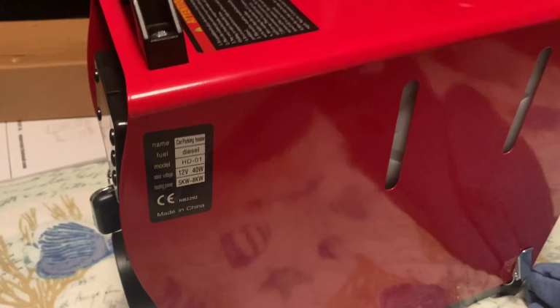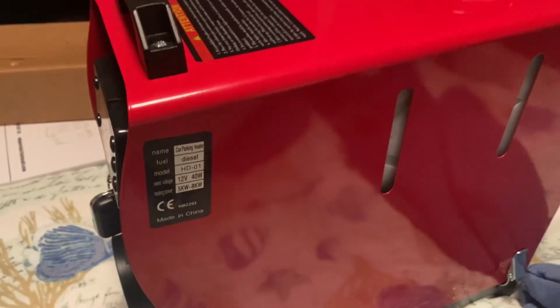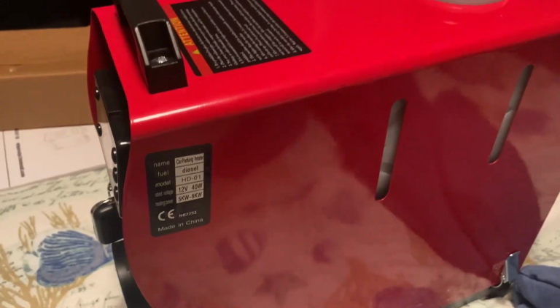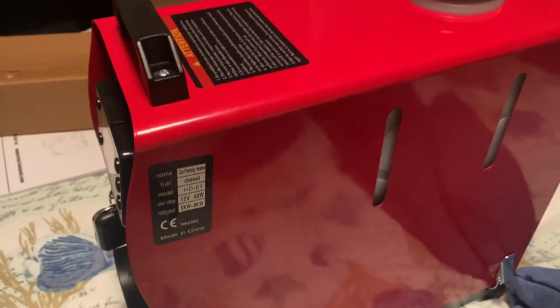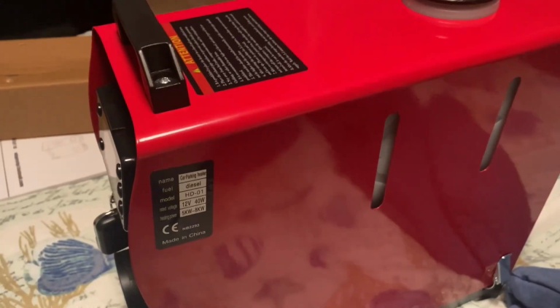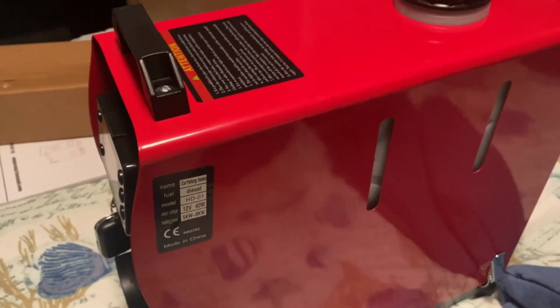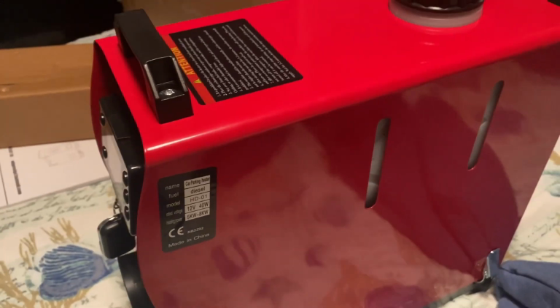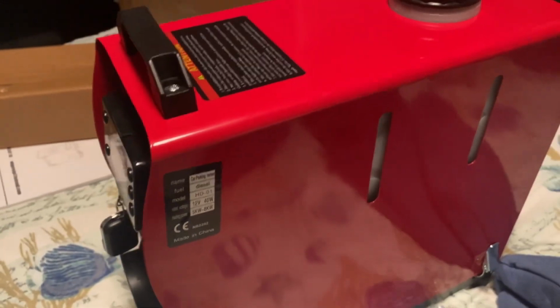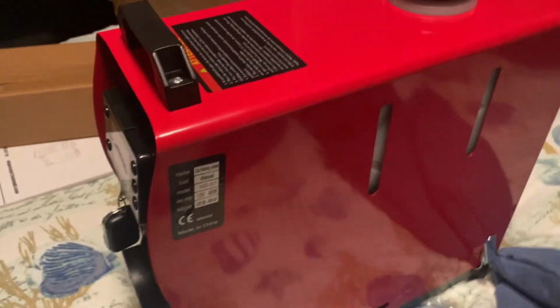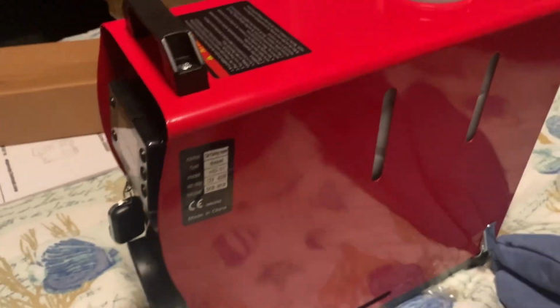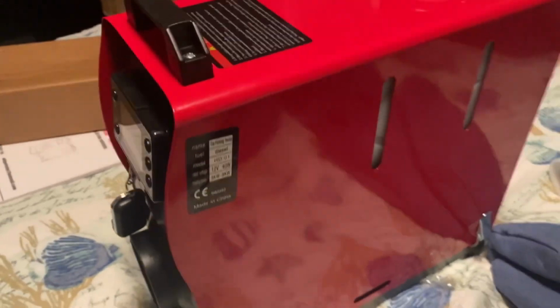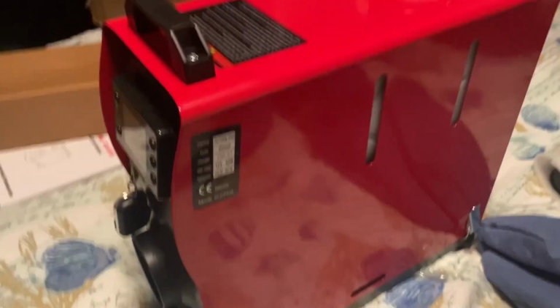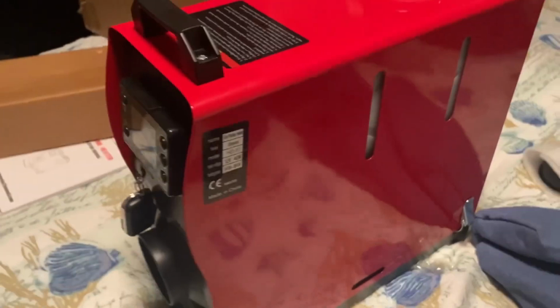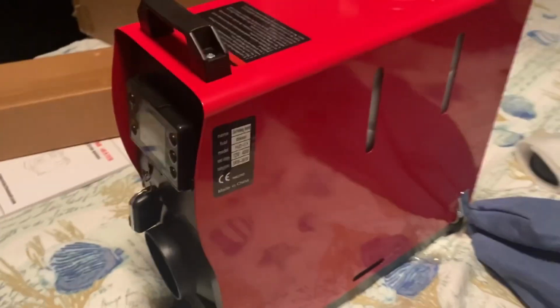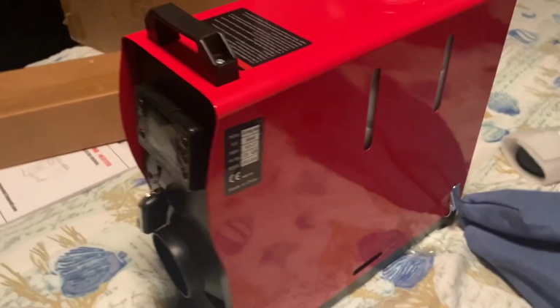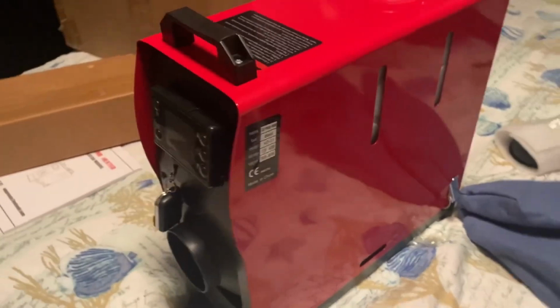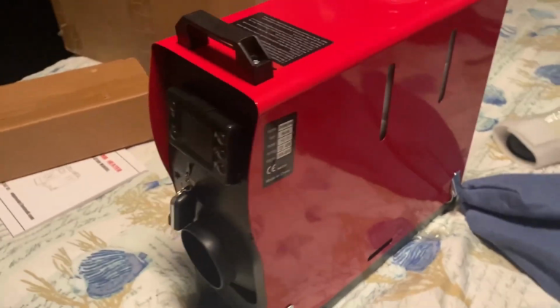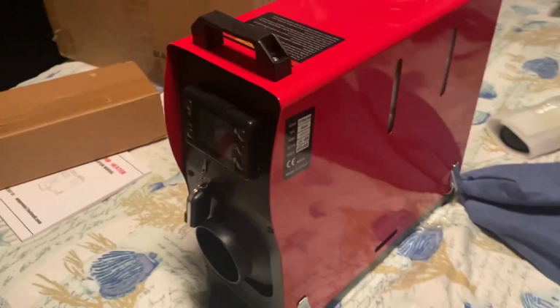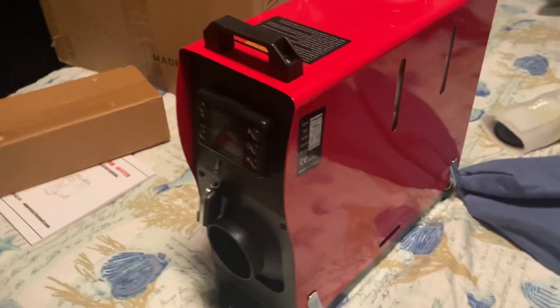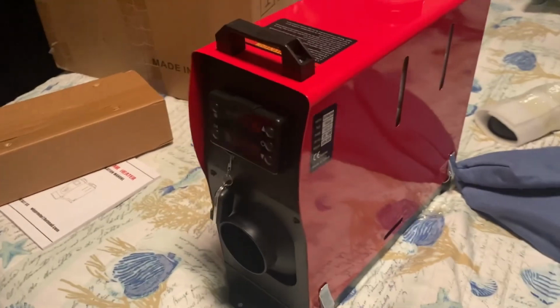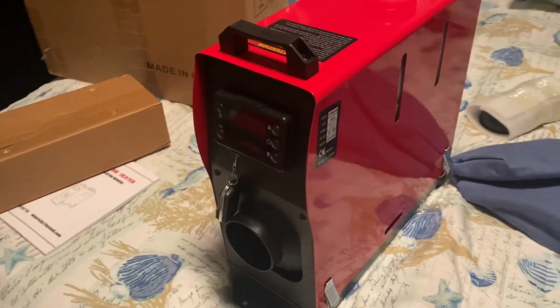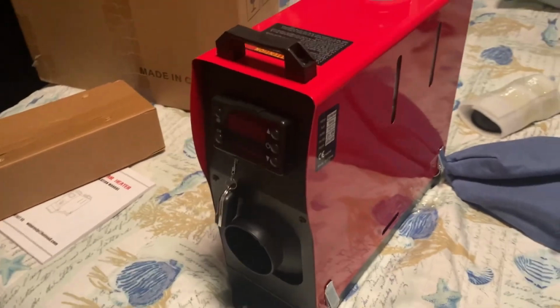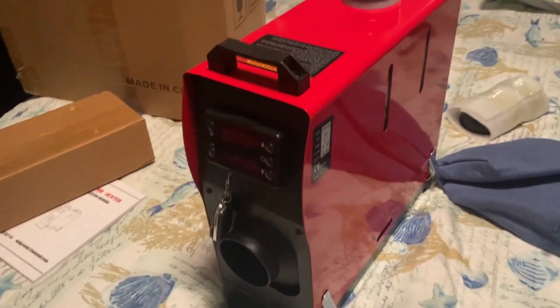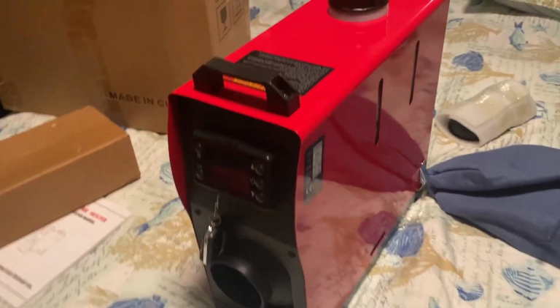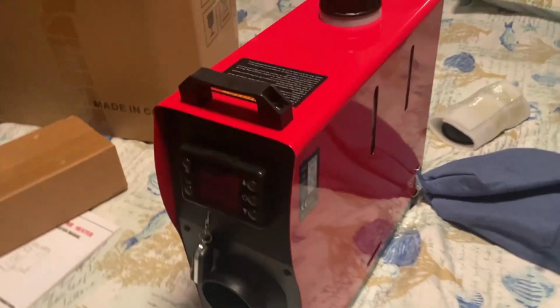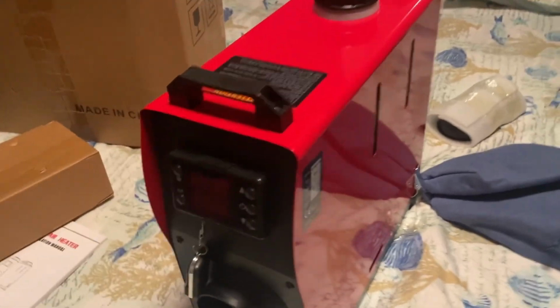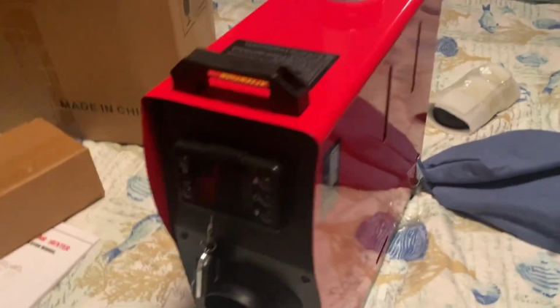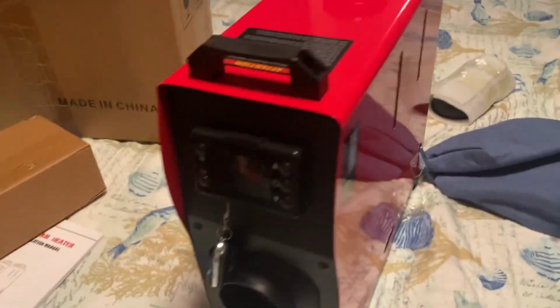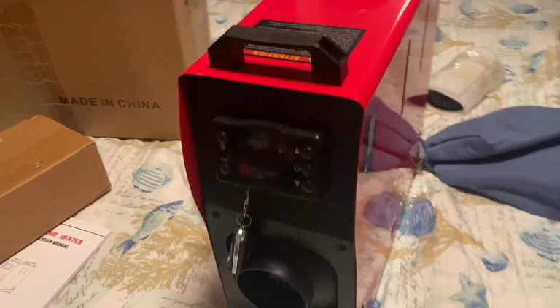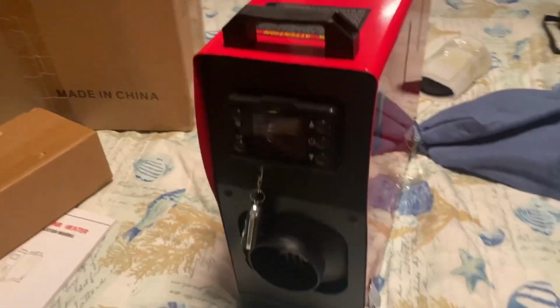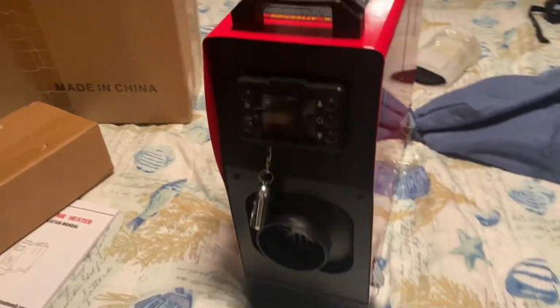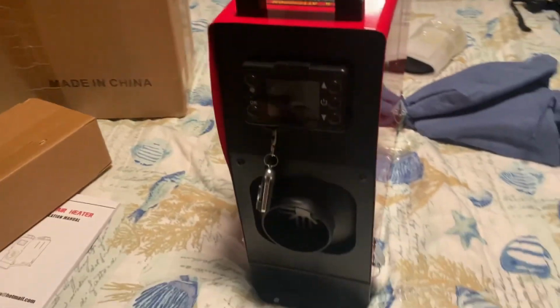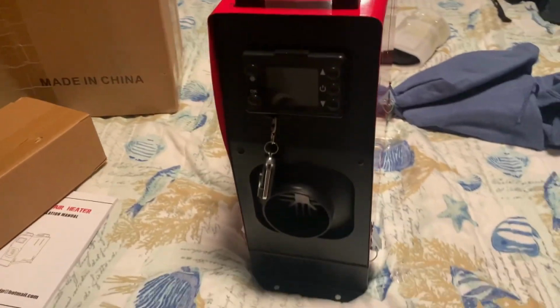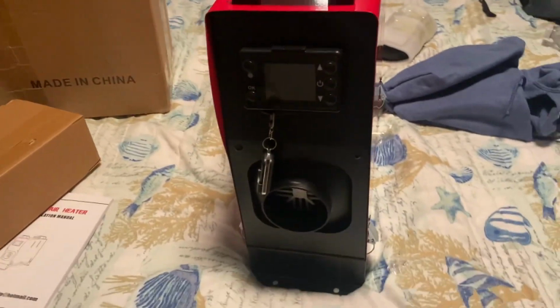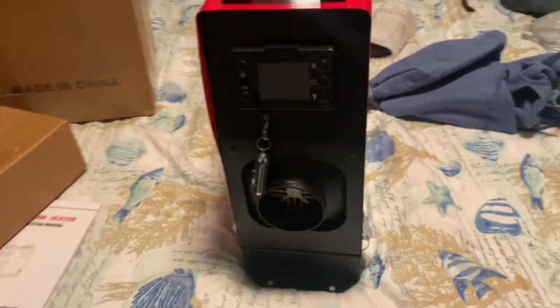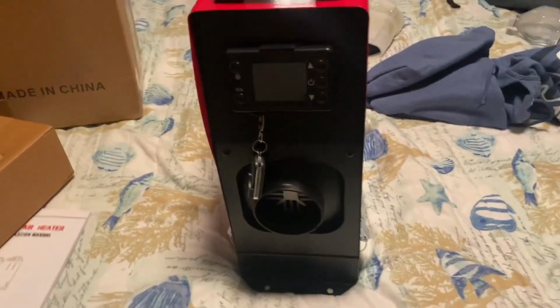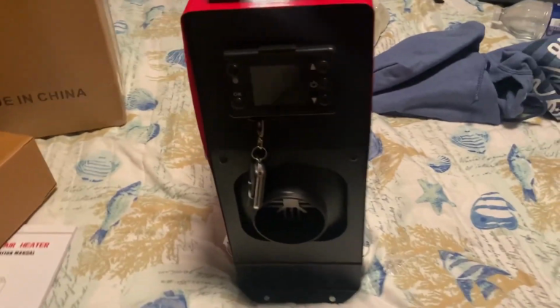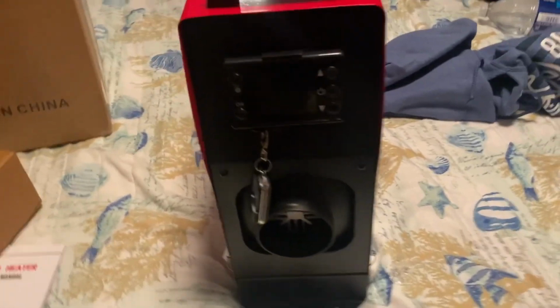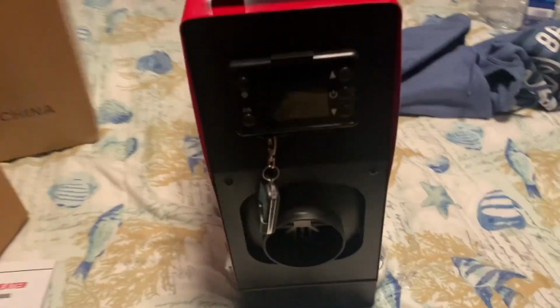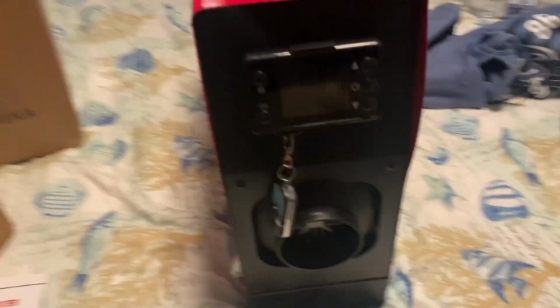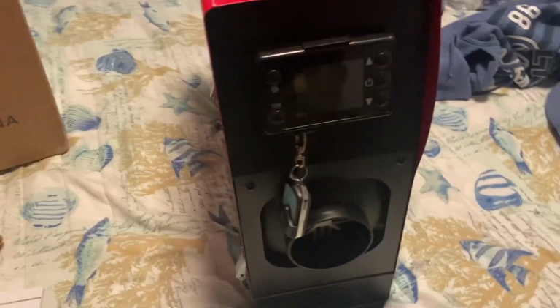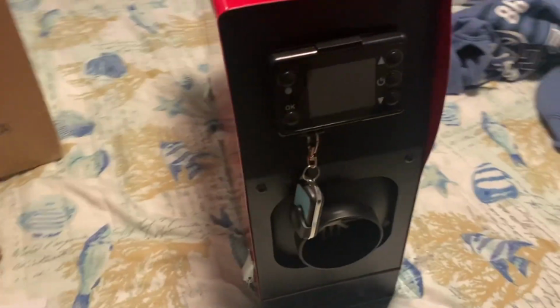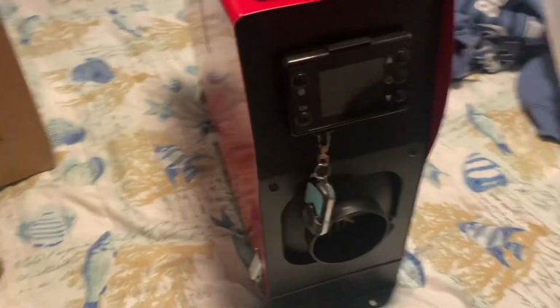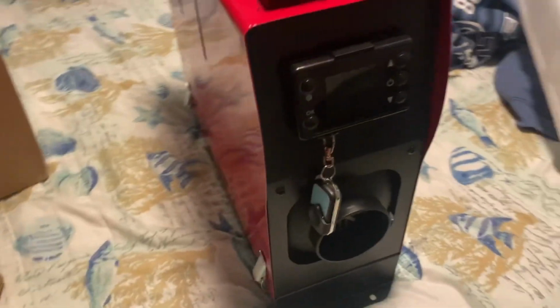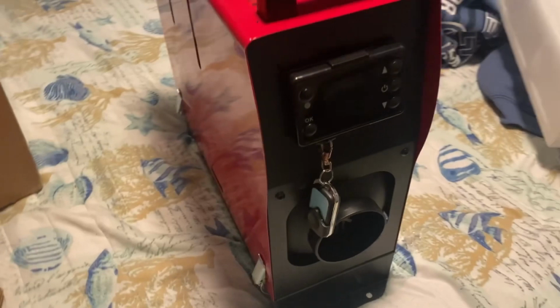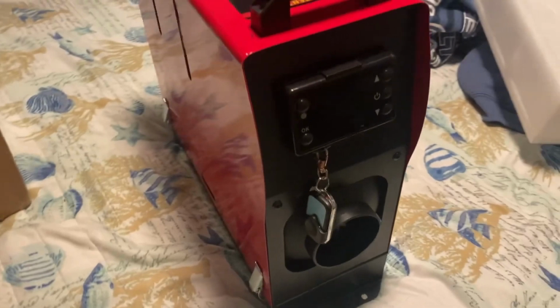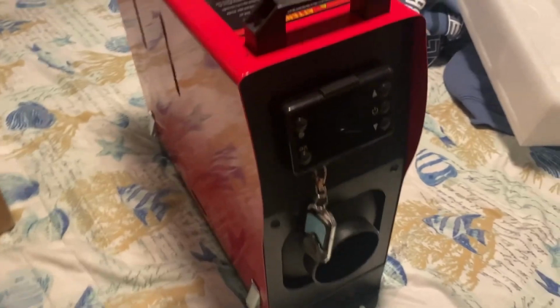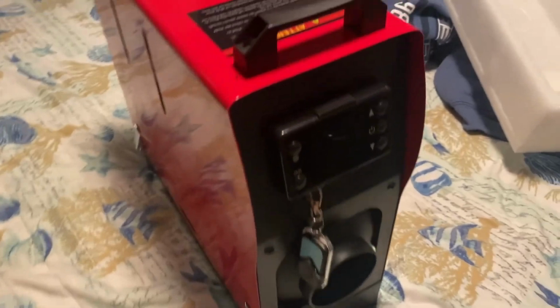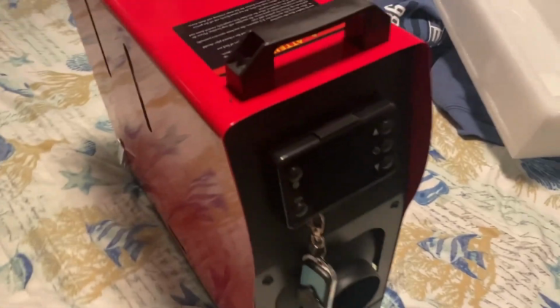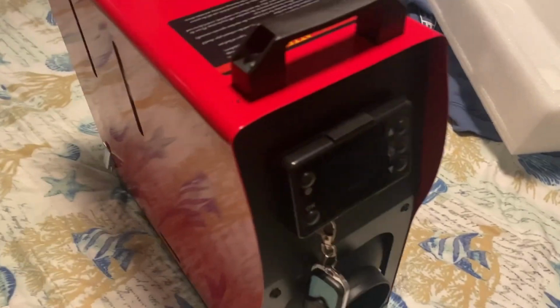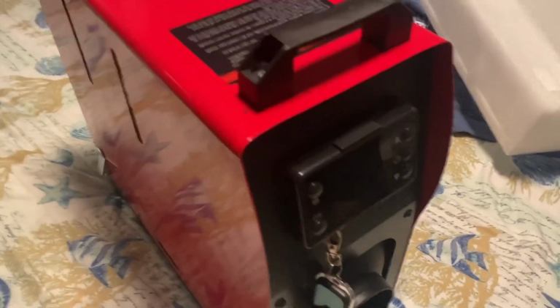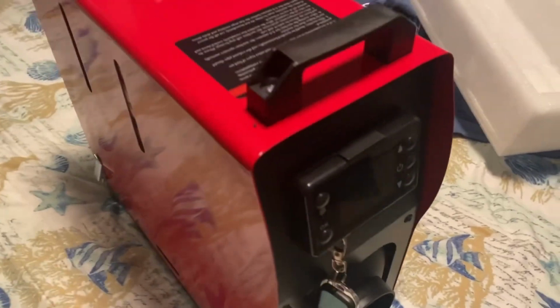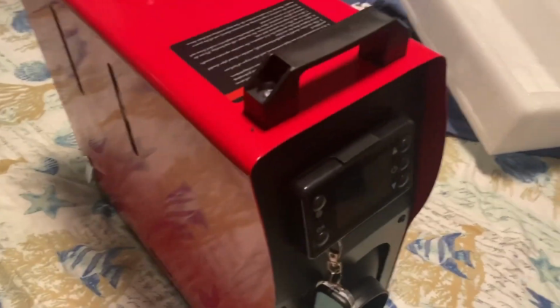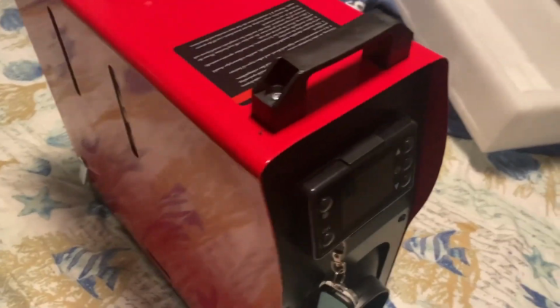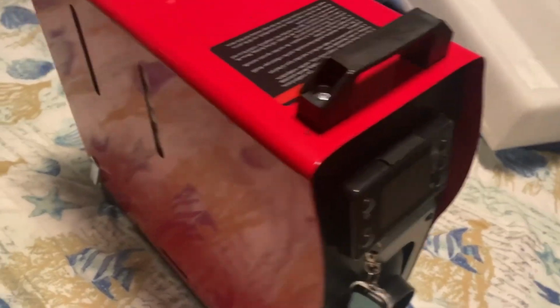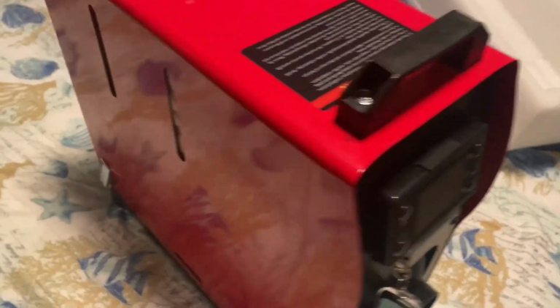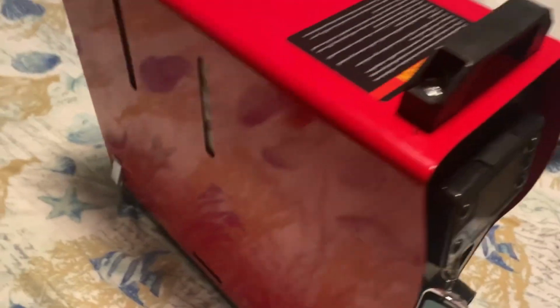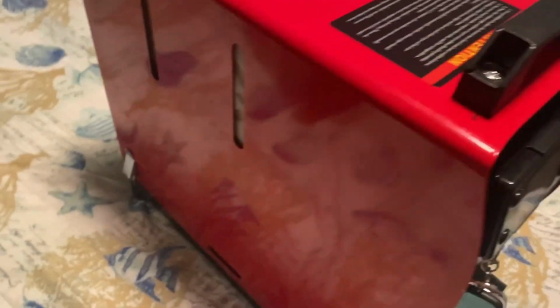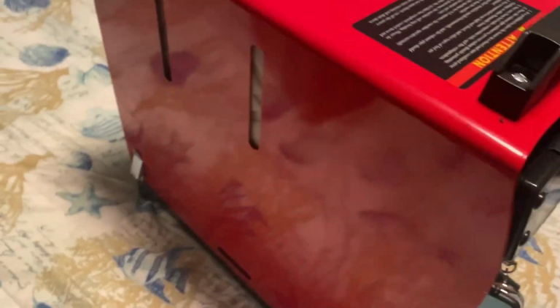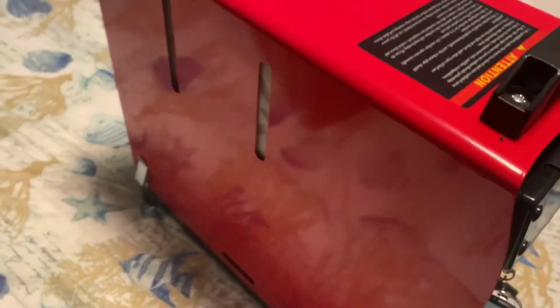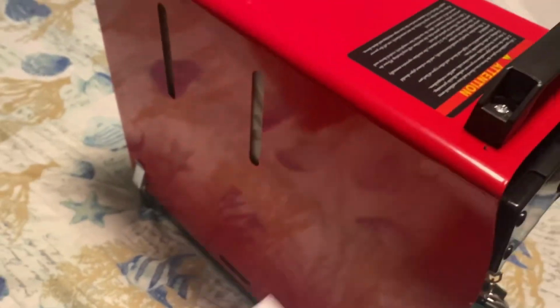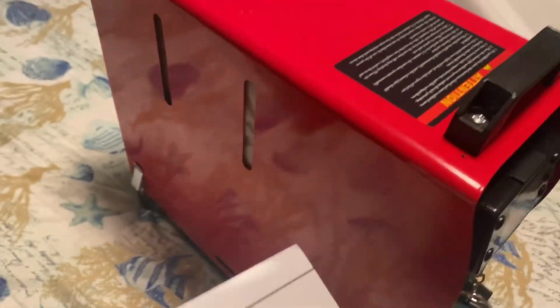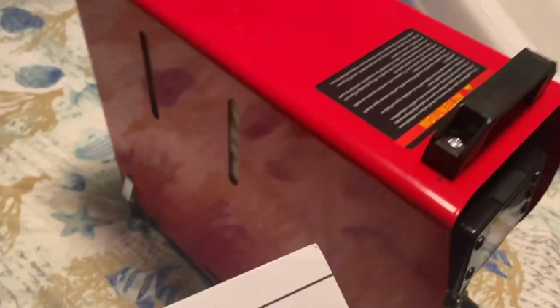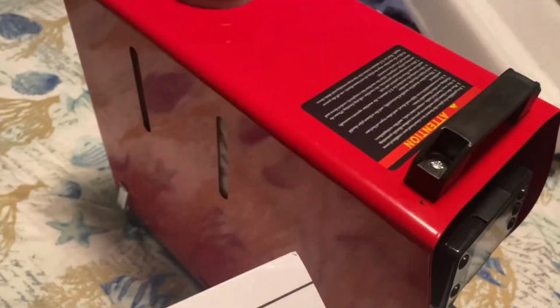Well, what do we have here? Brand new diesel heater. This is a game changer.